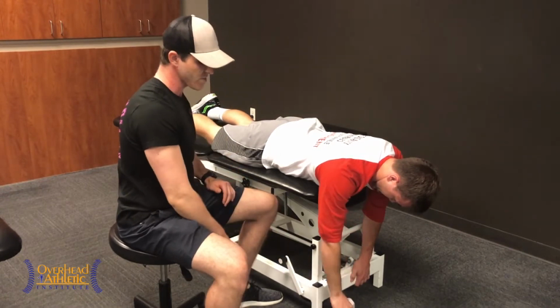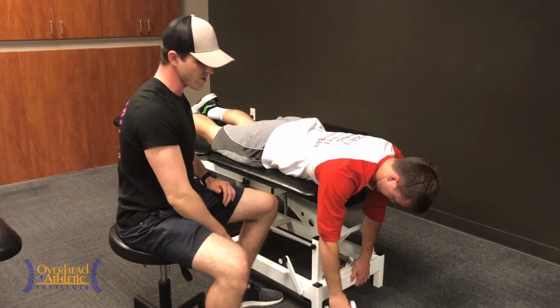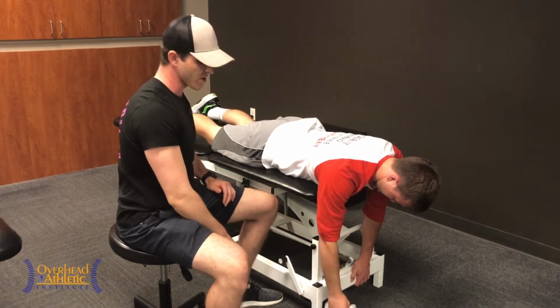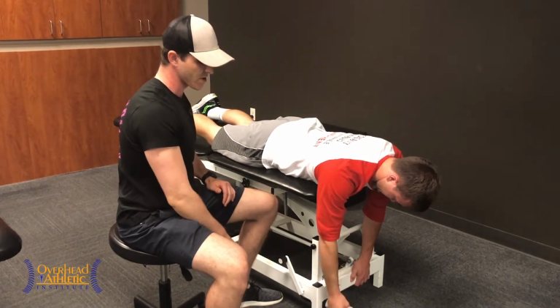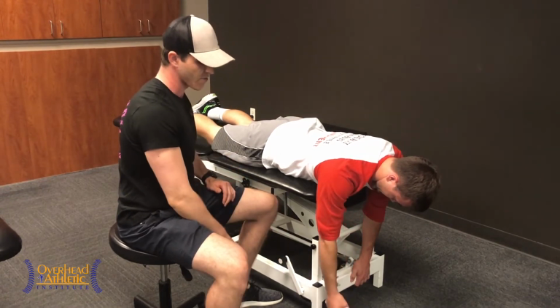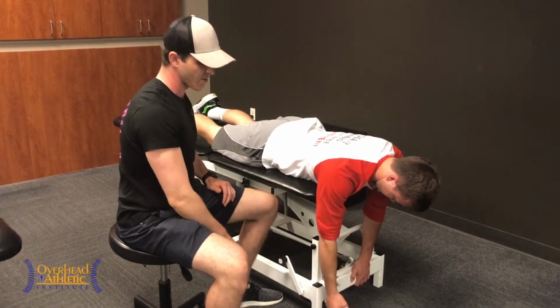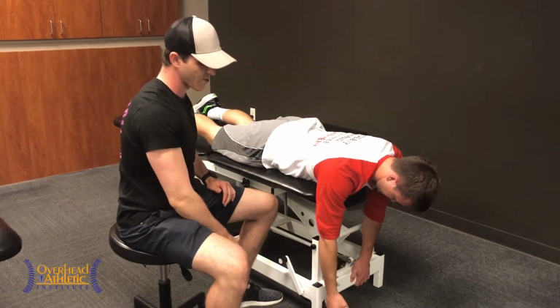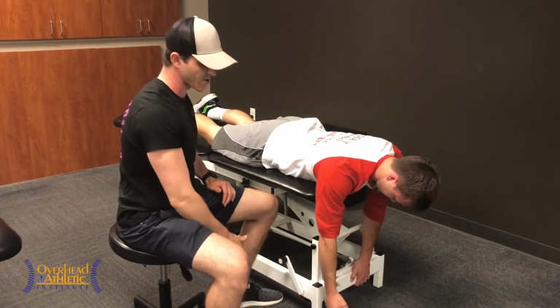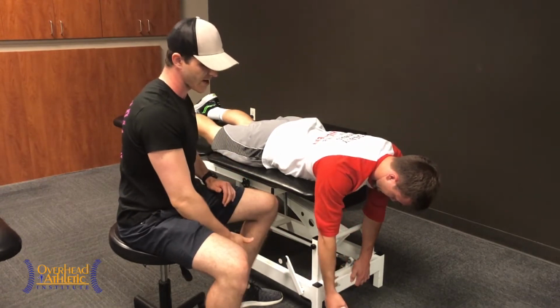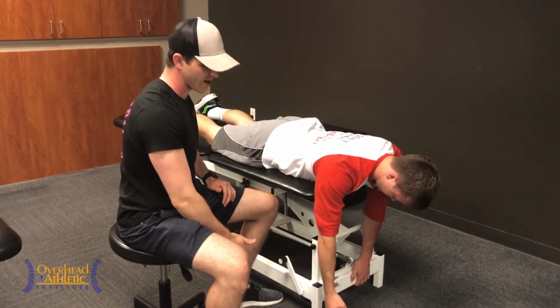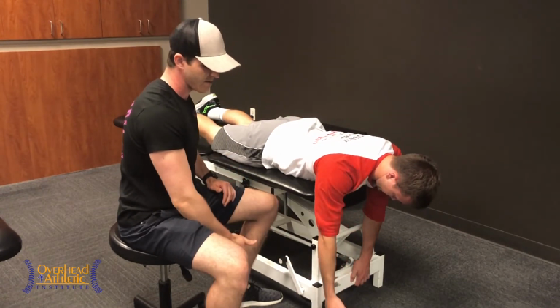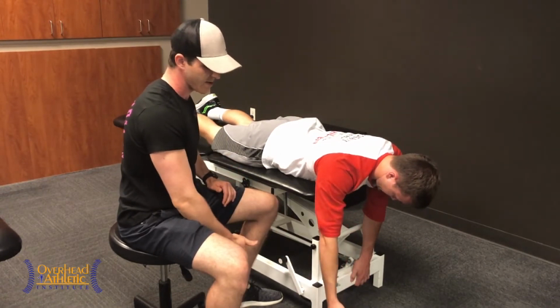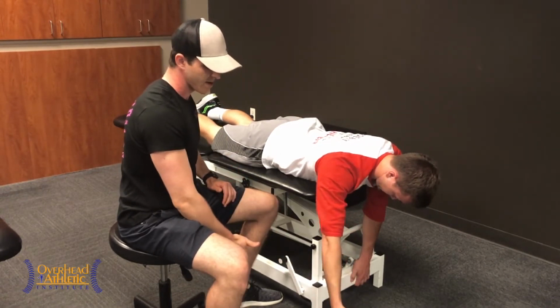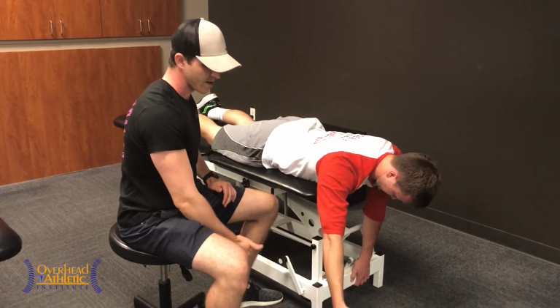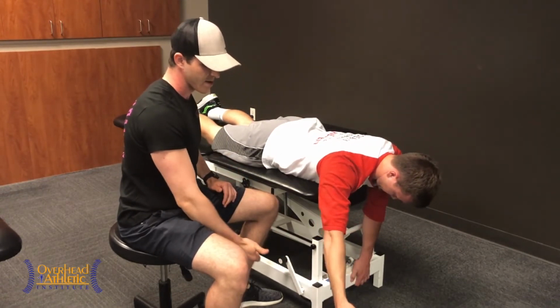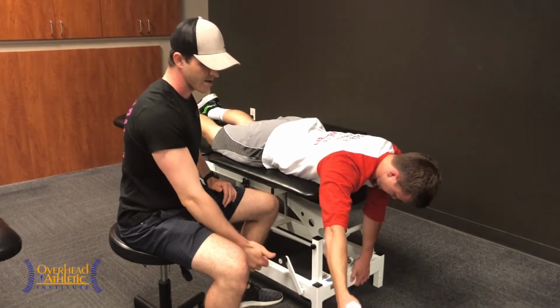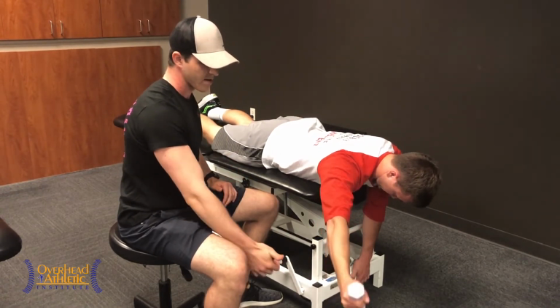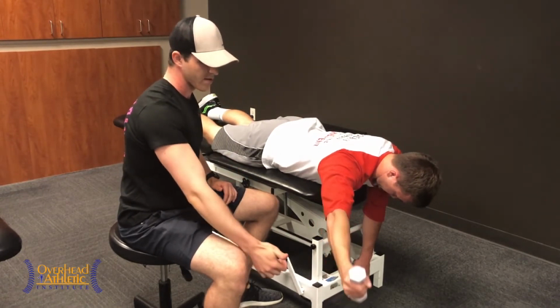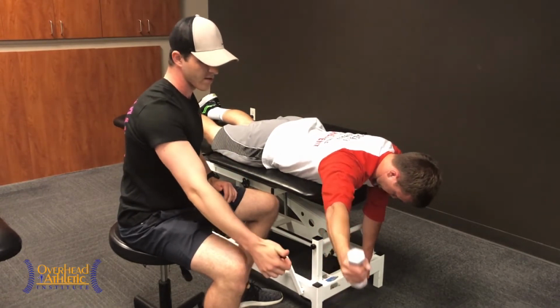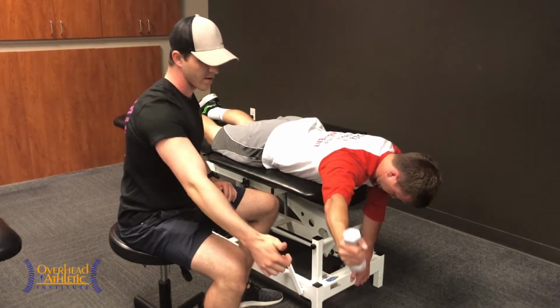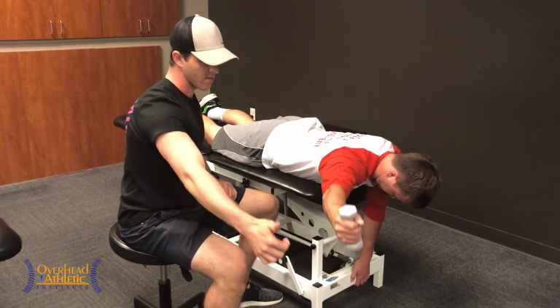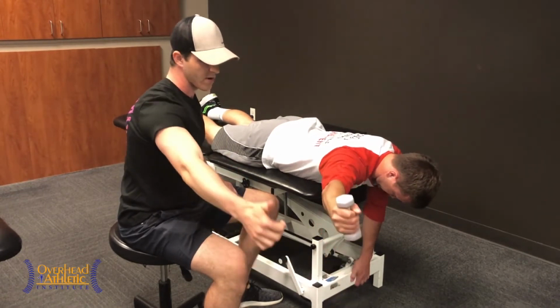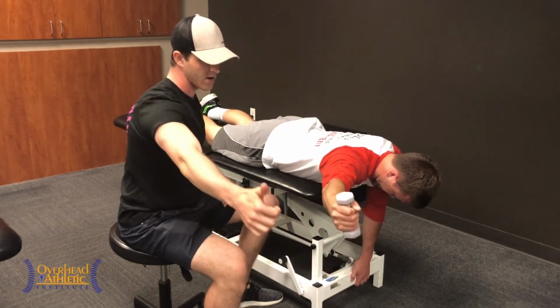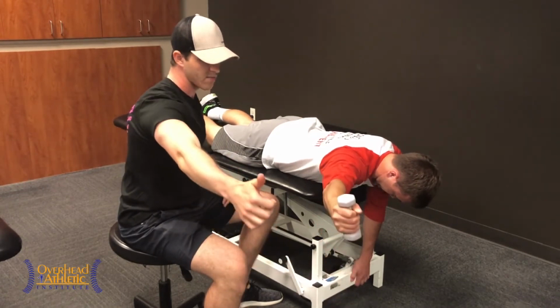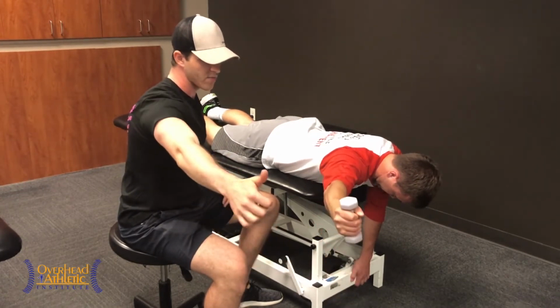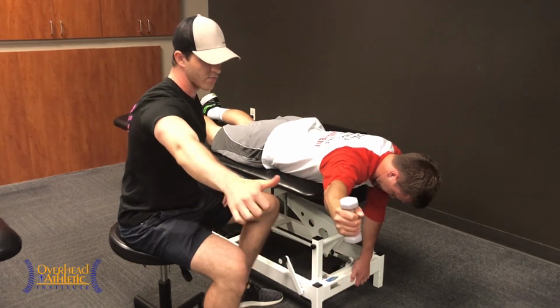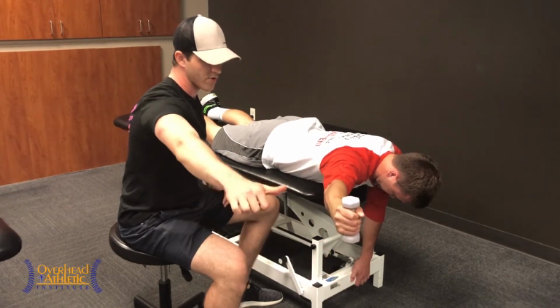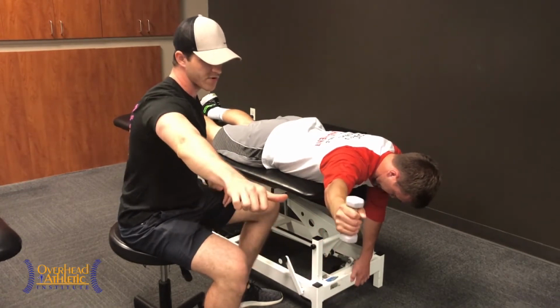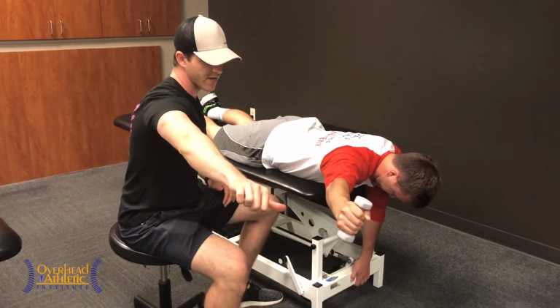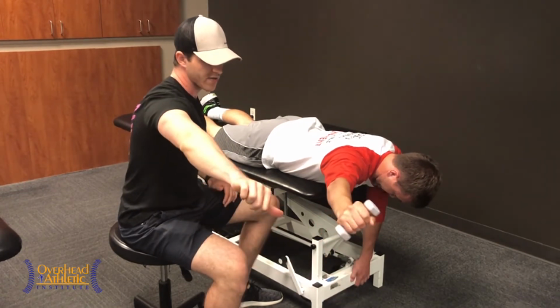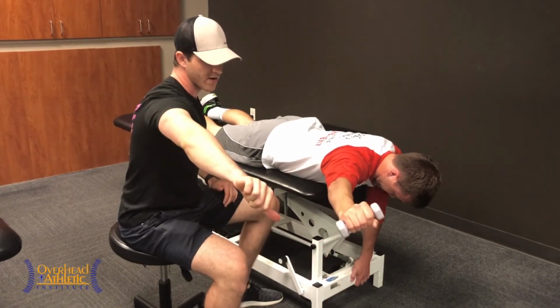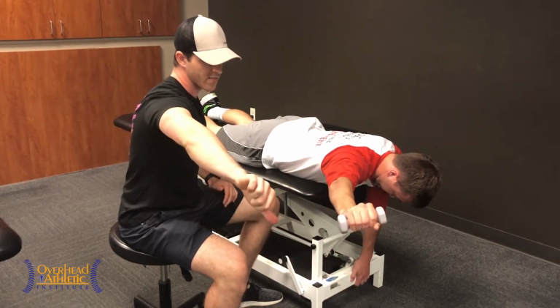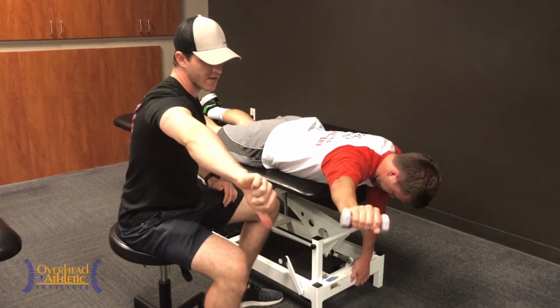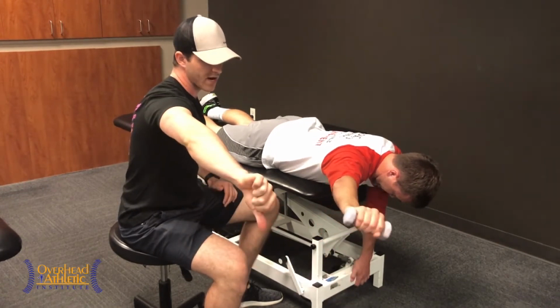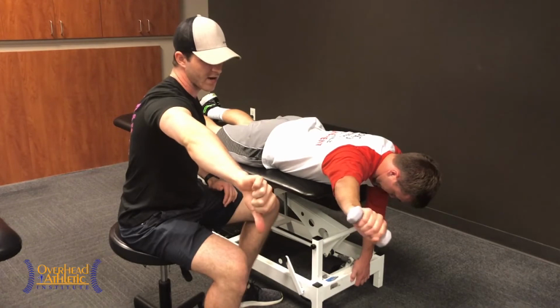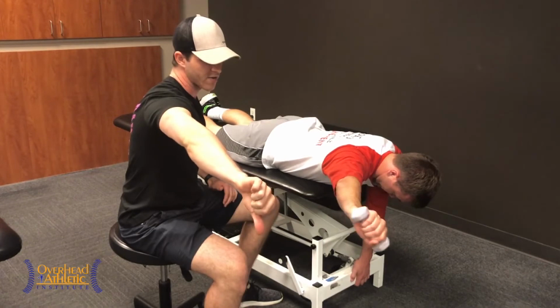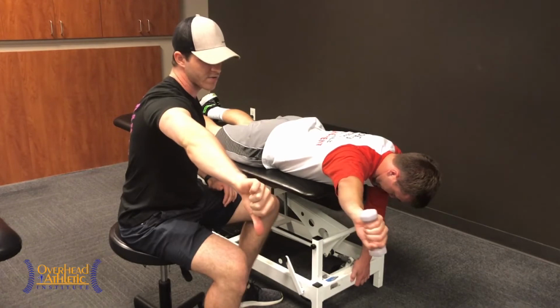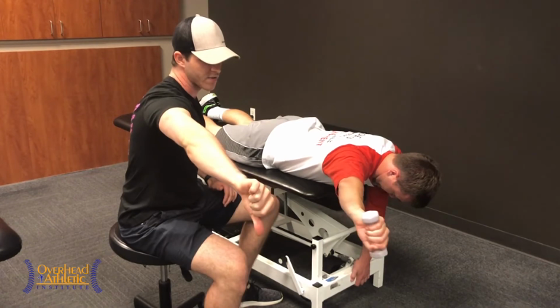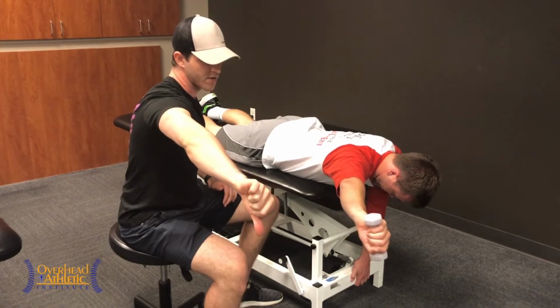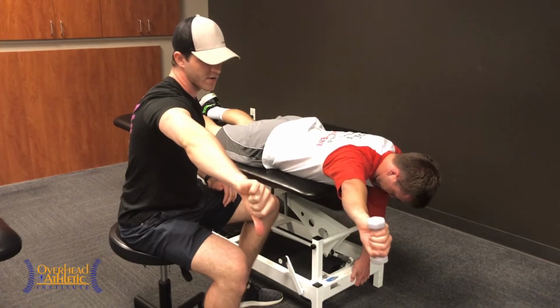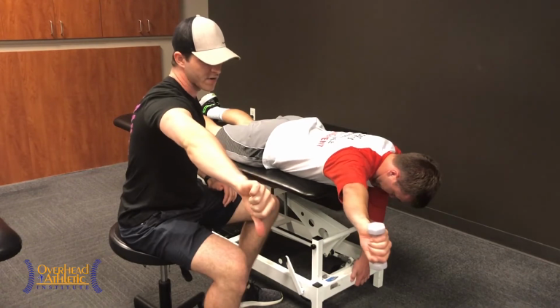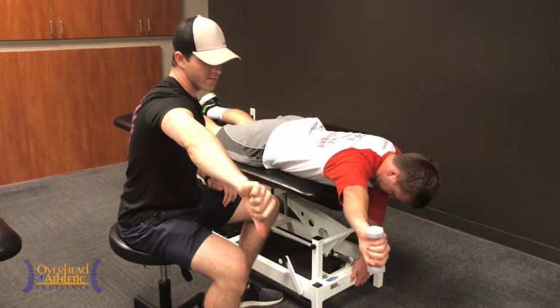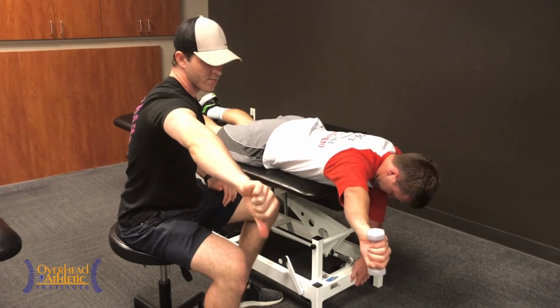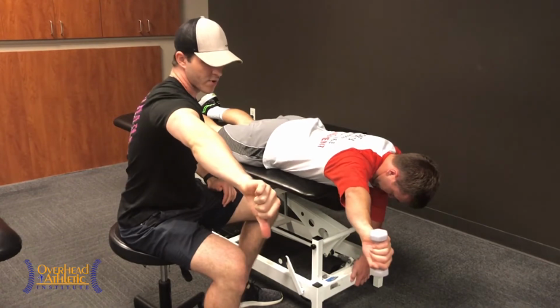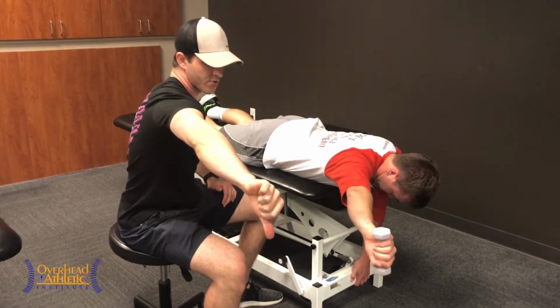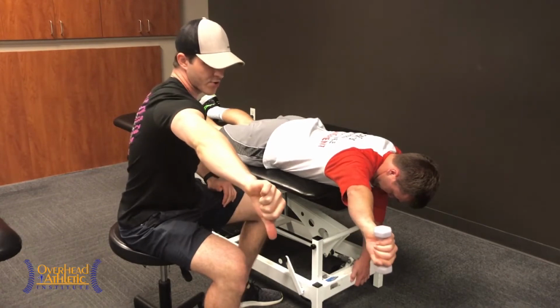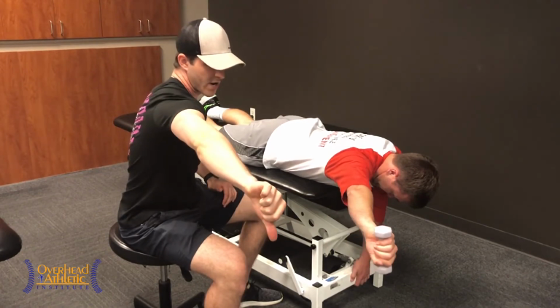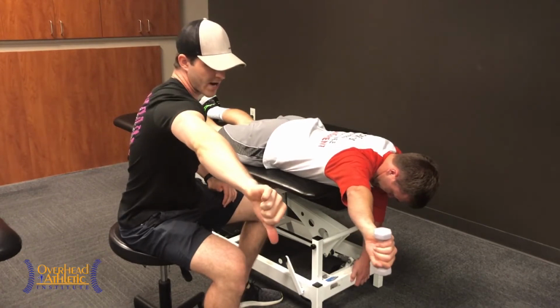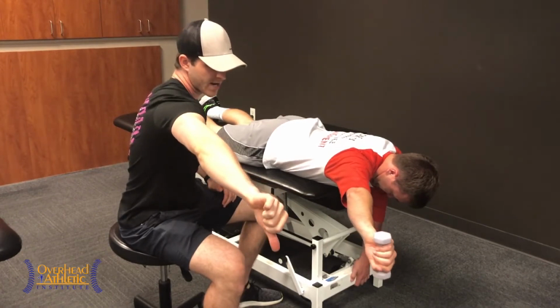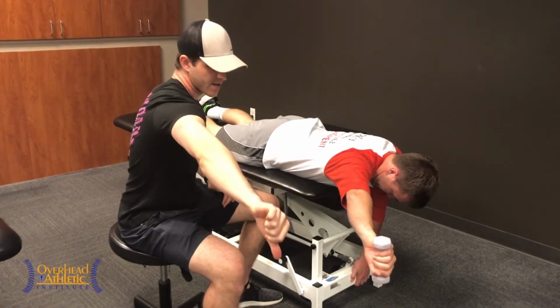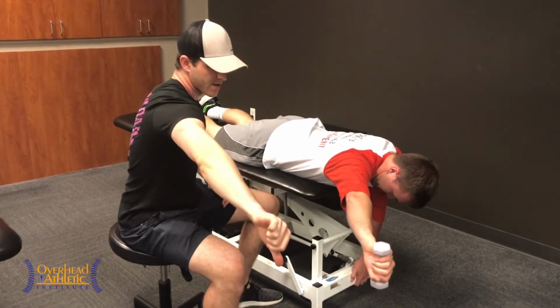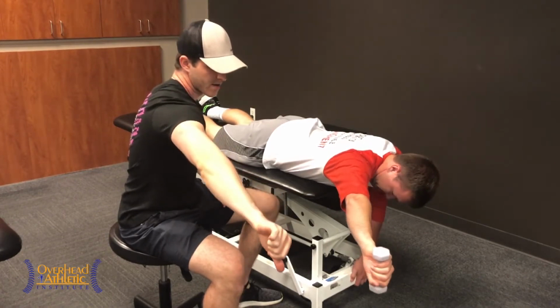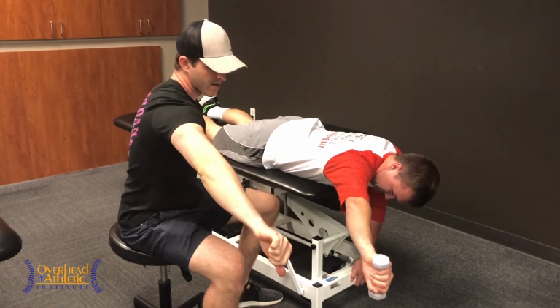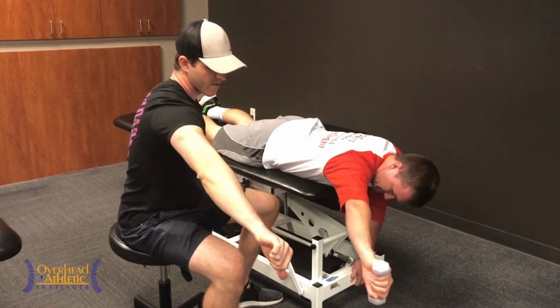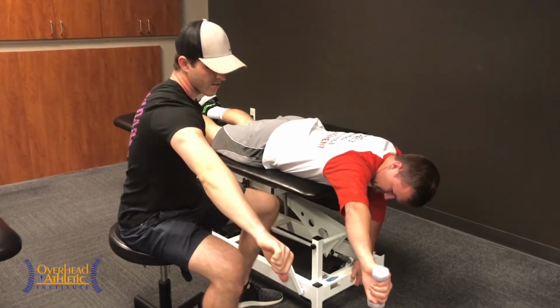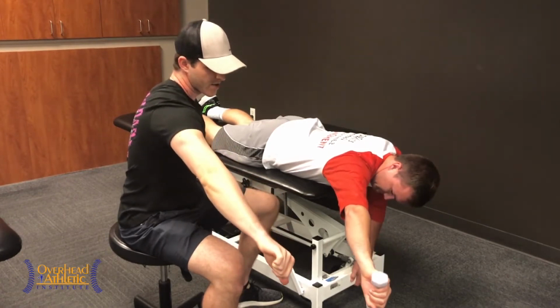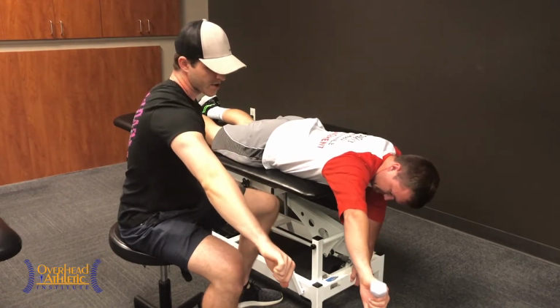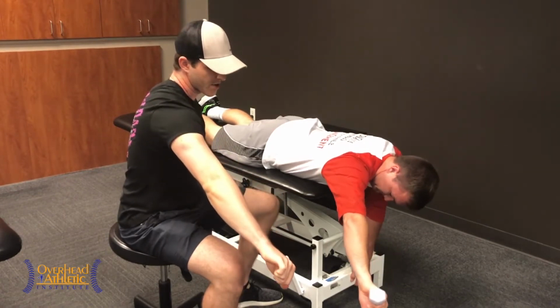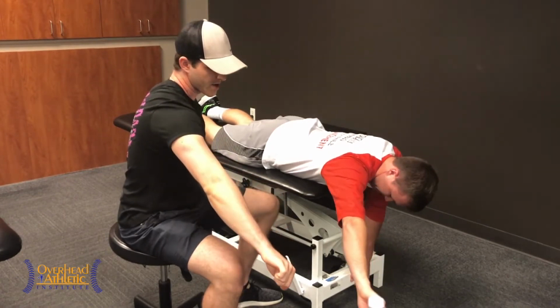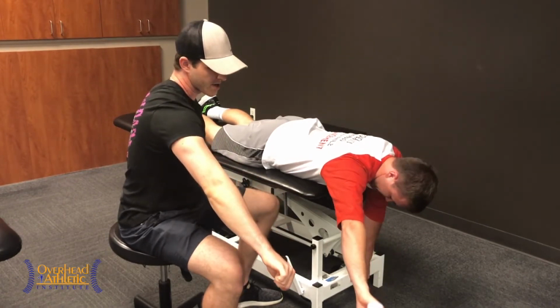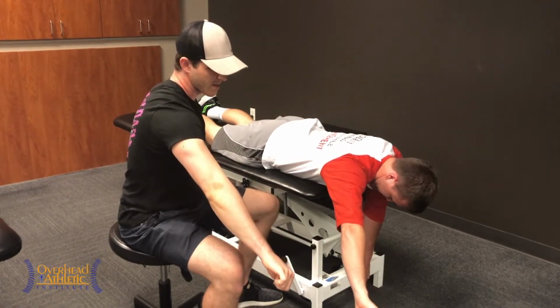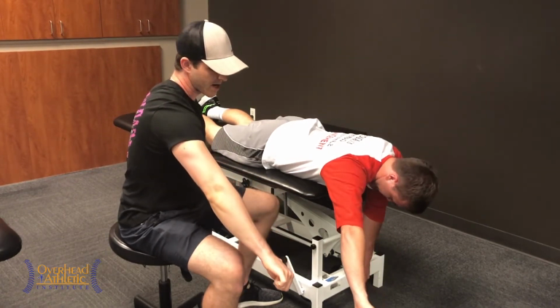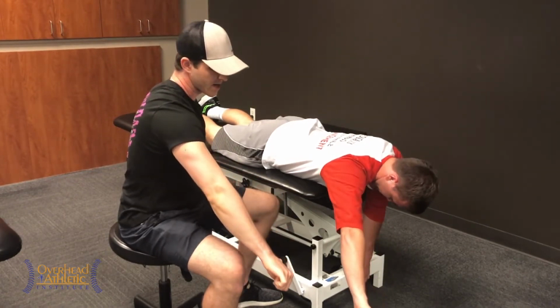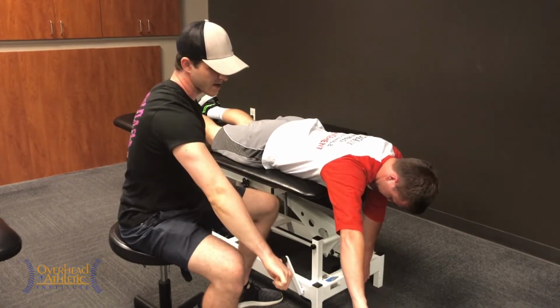Good, and one more time. Thumb up, rotate thumb down, protract, reach across the body.